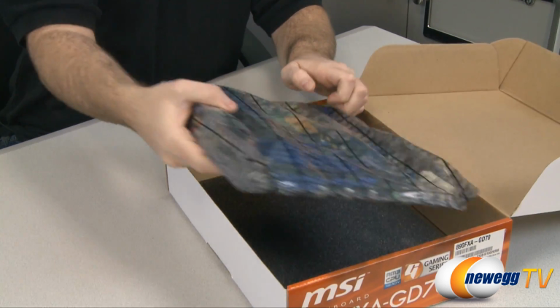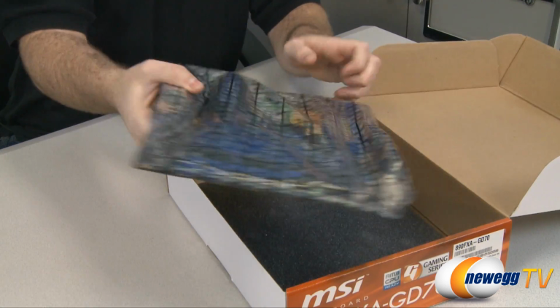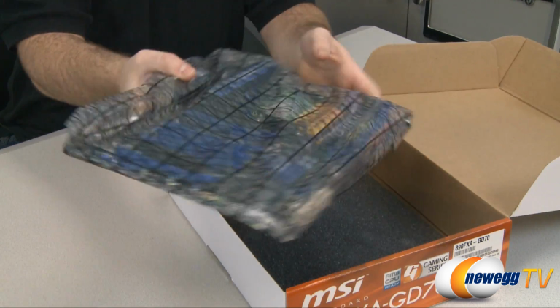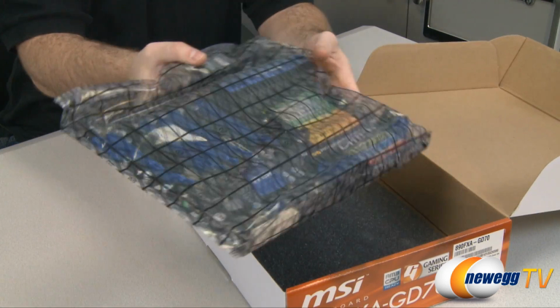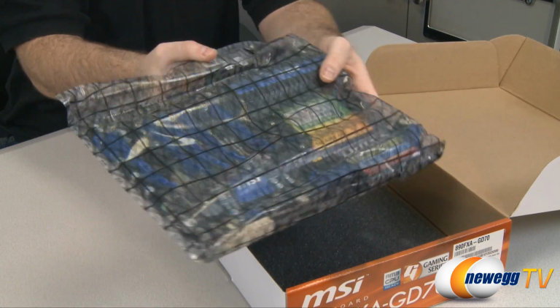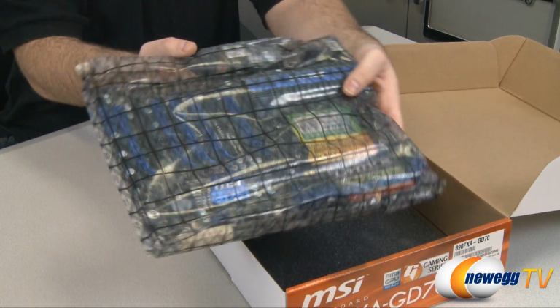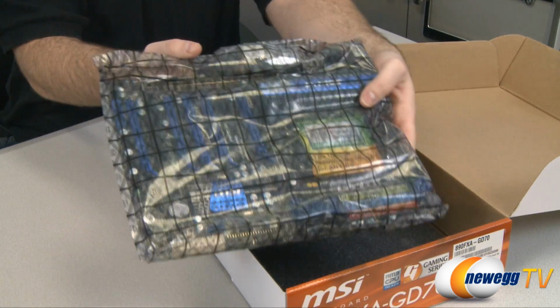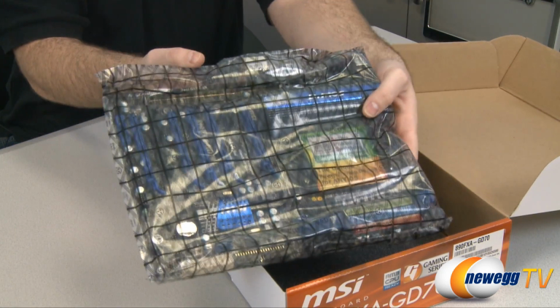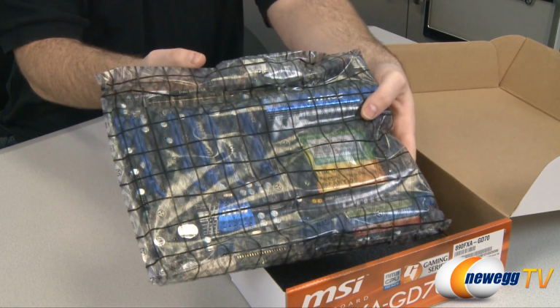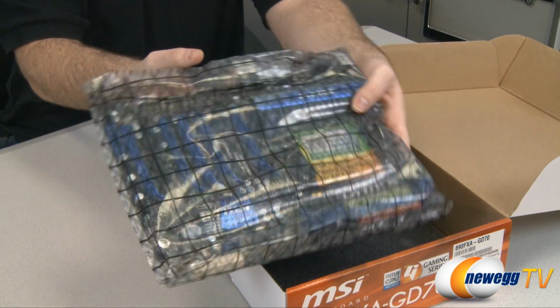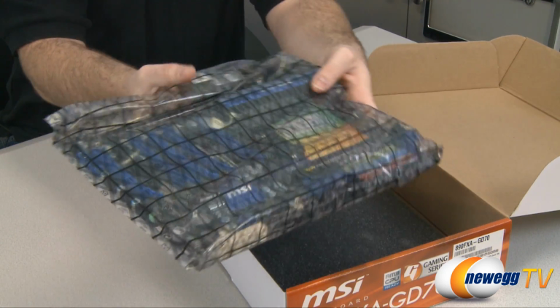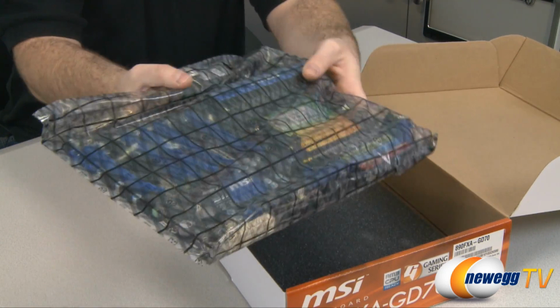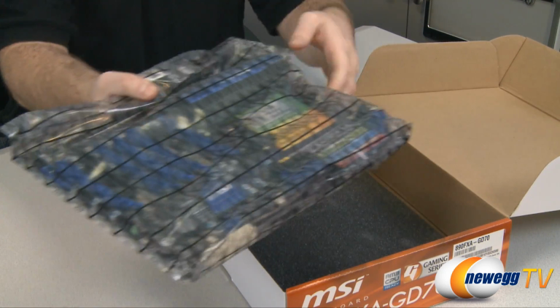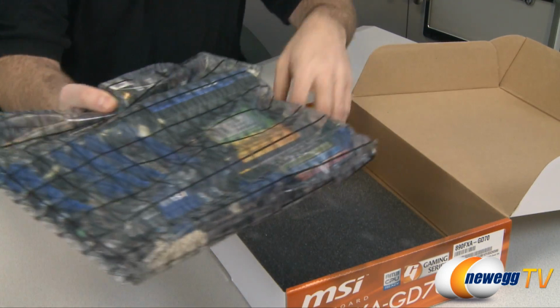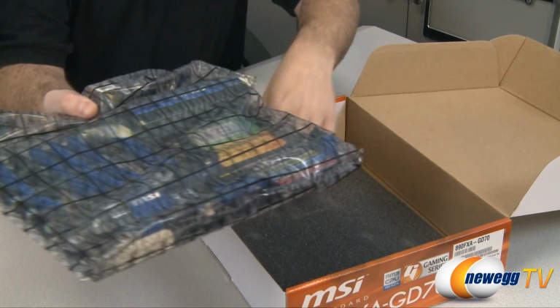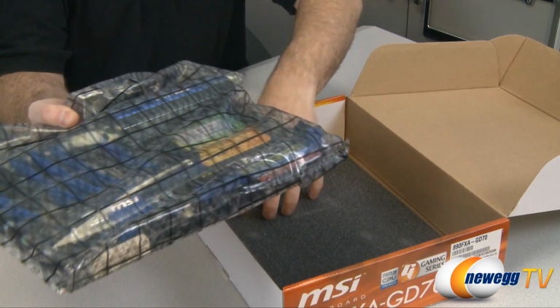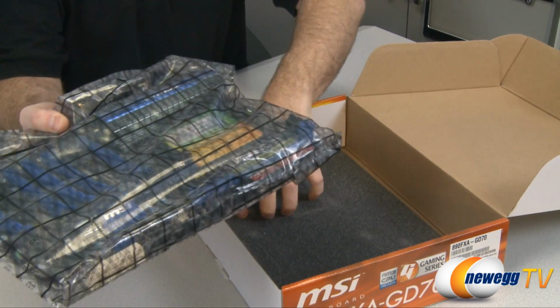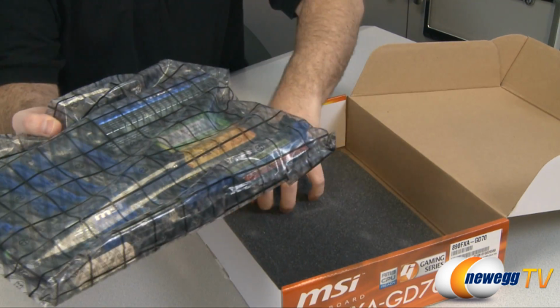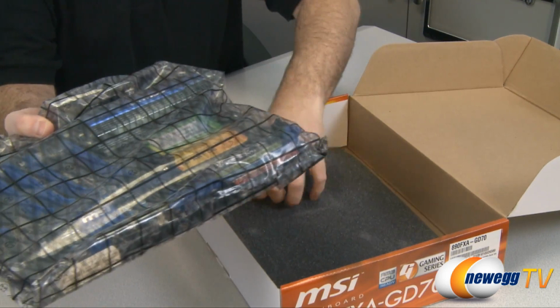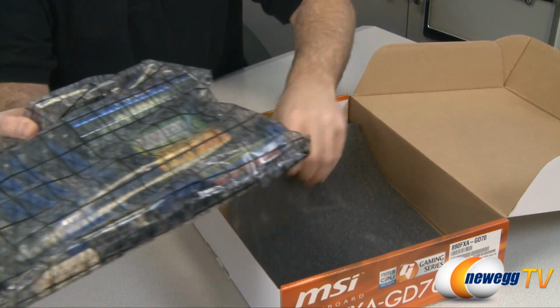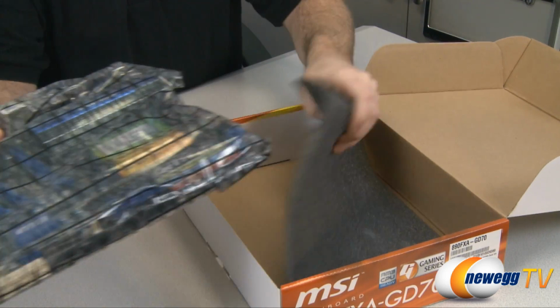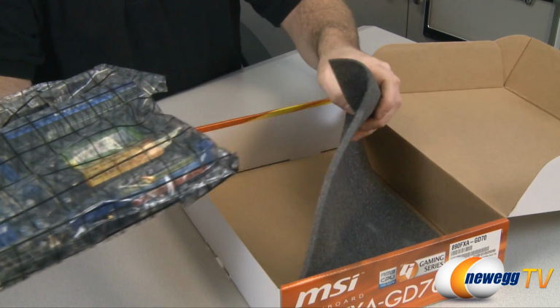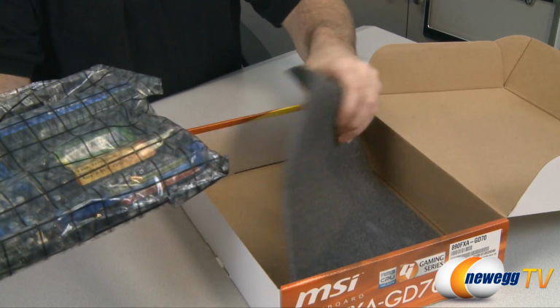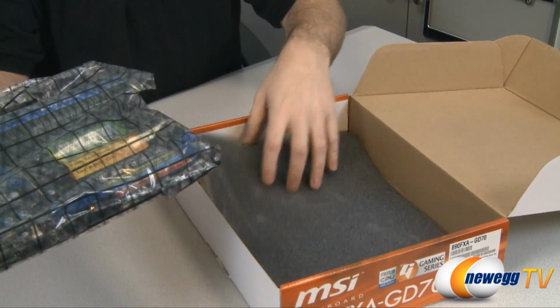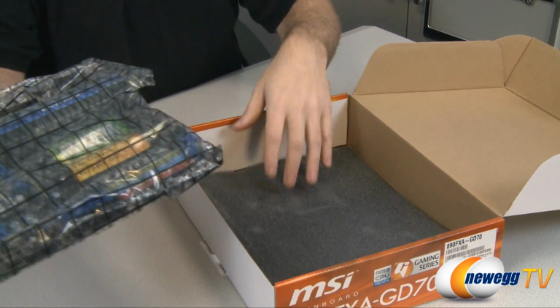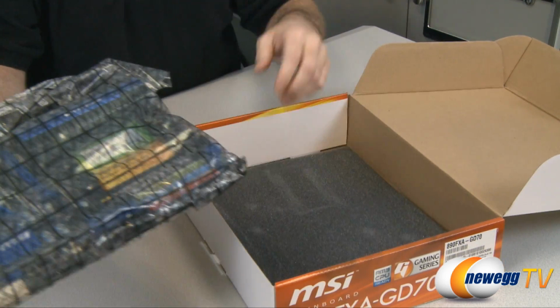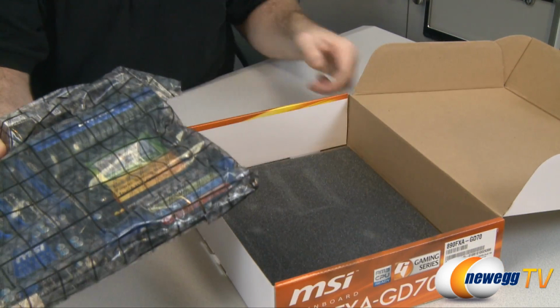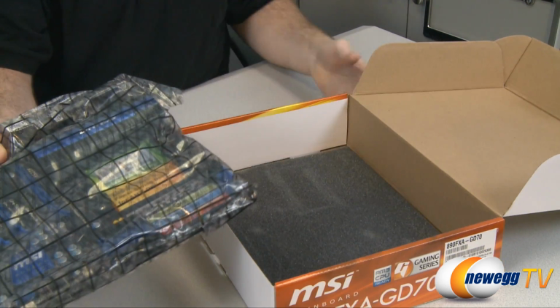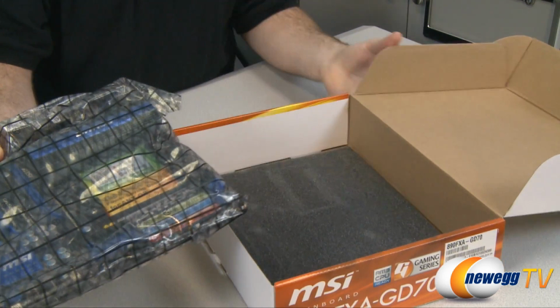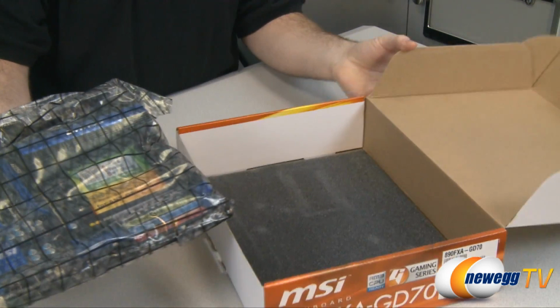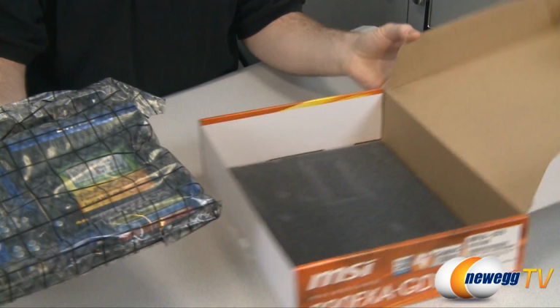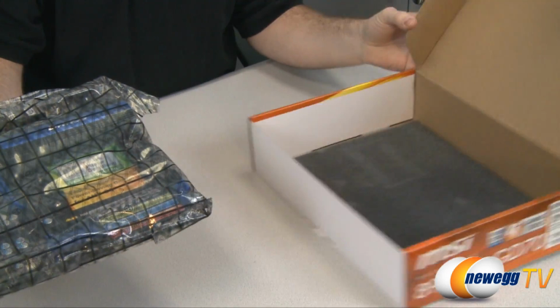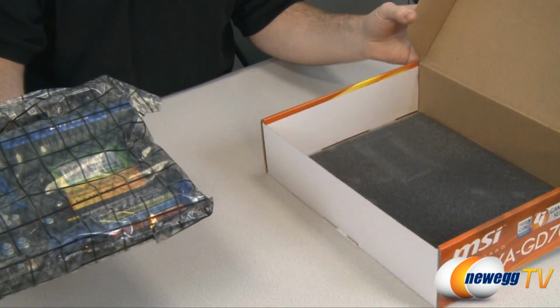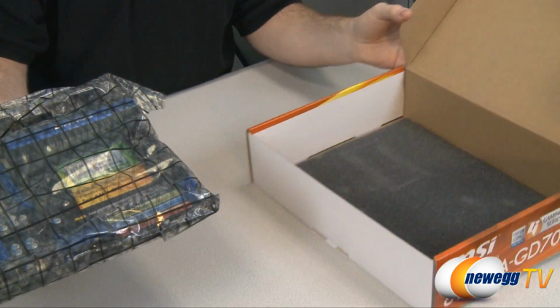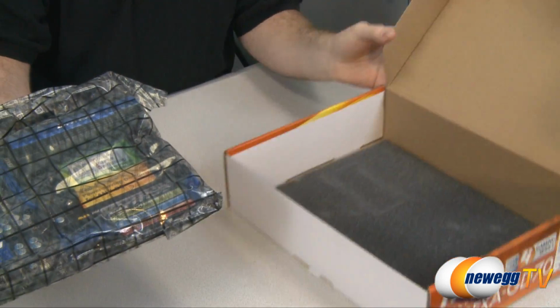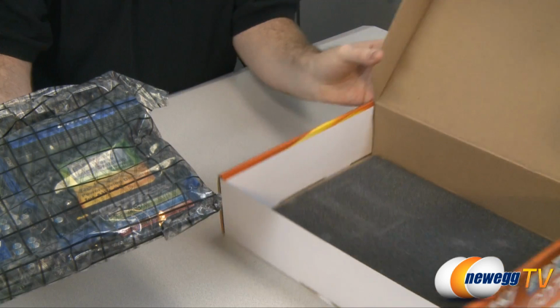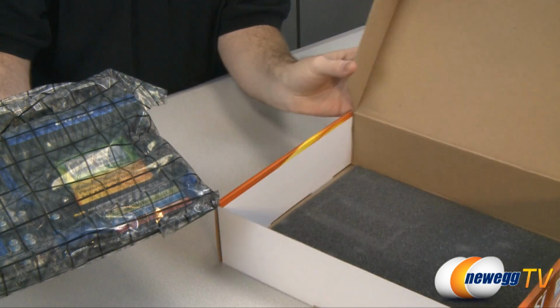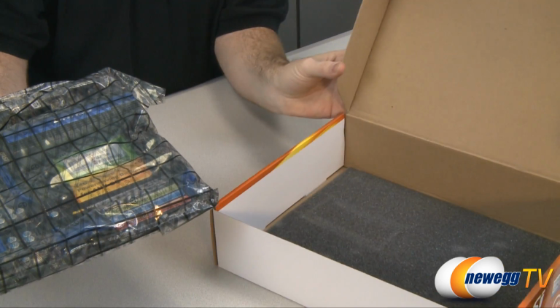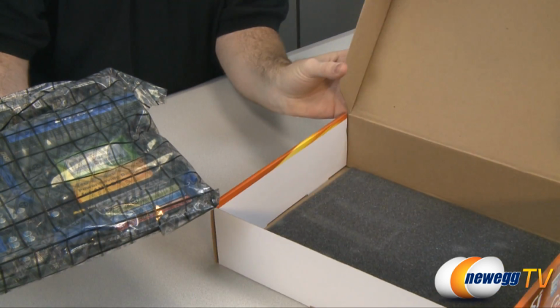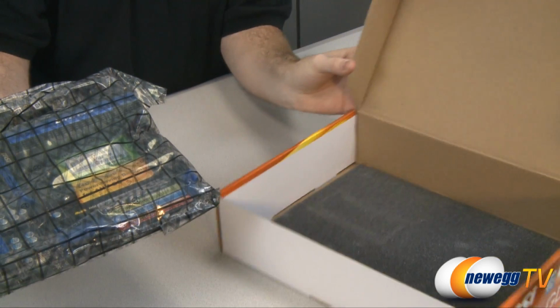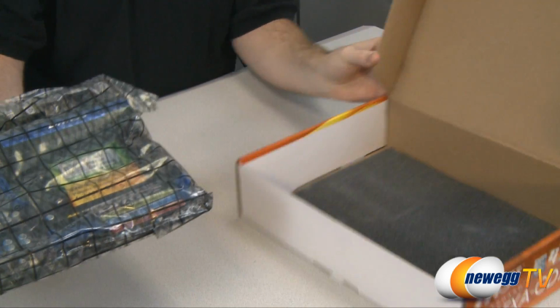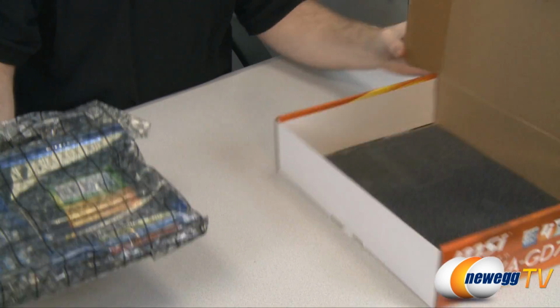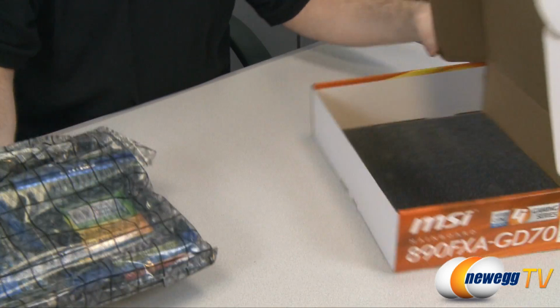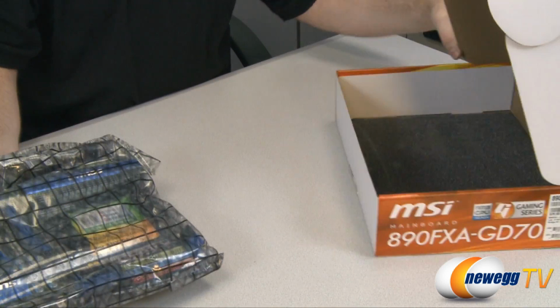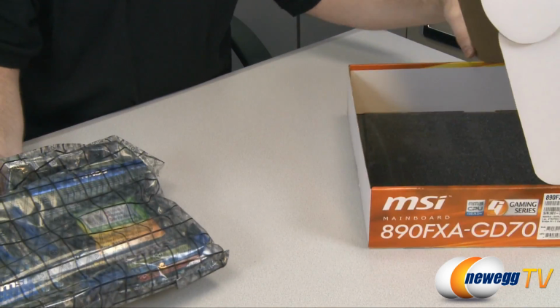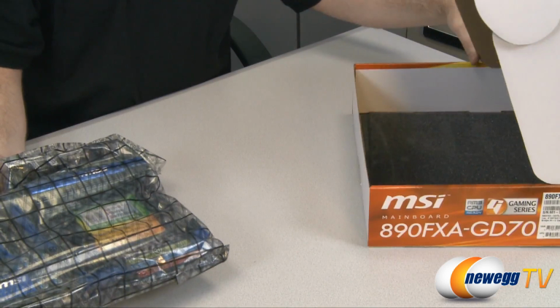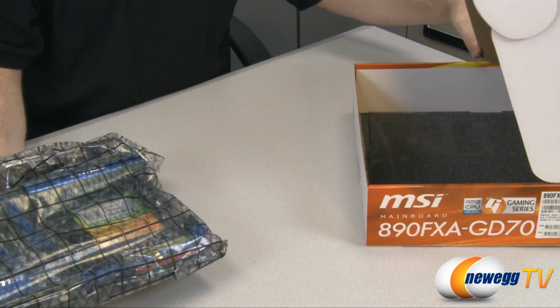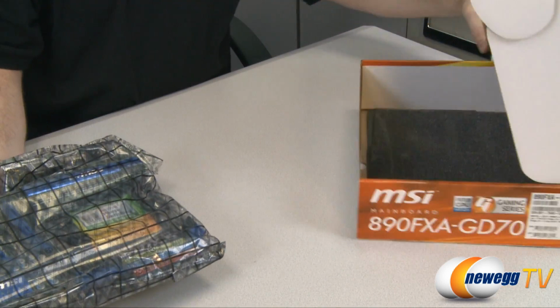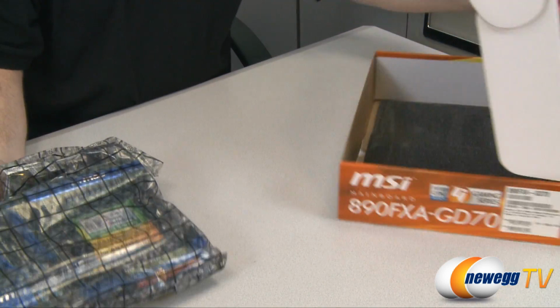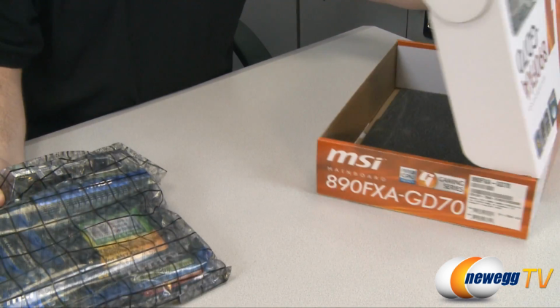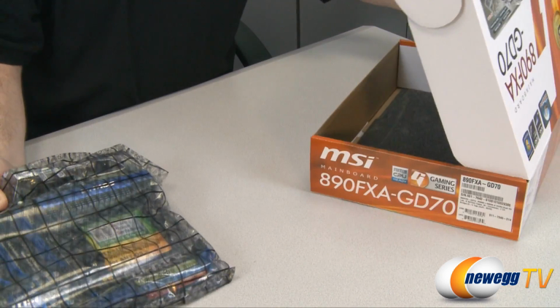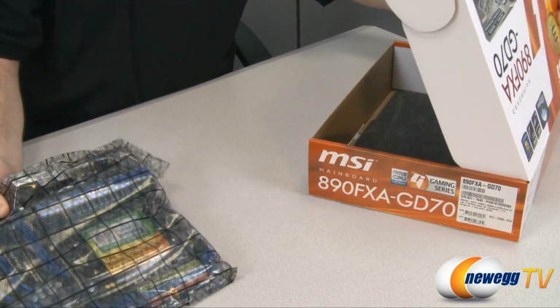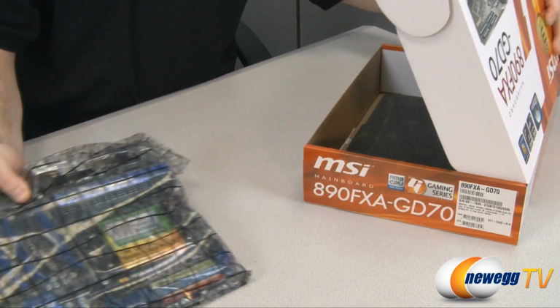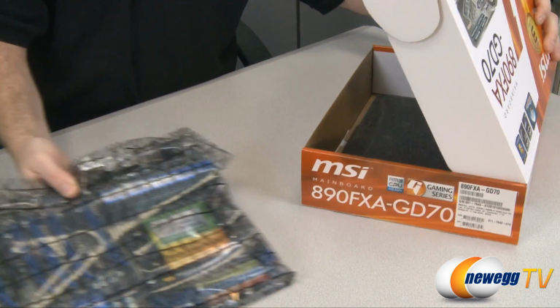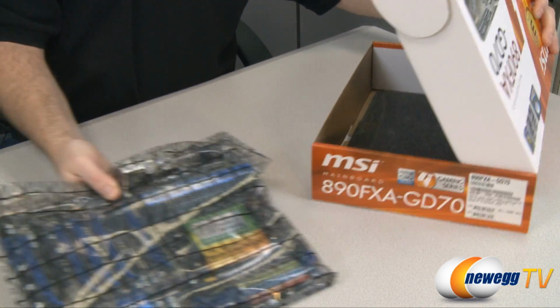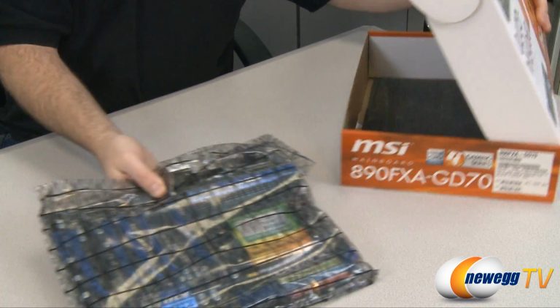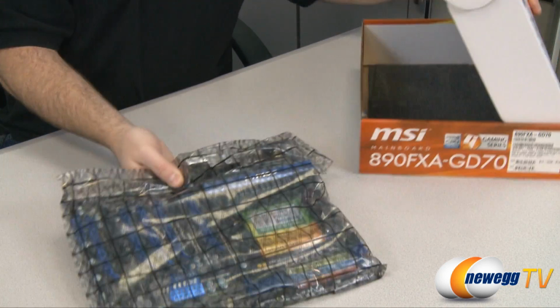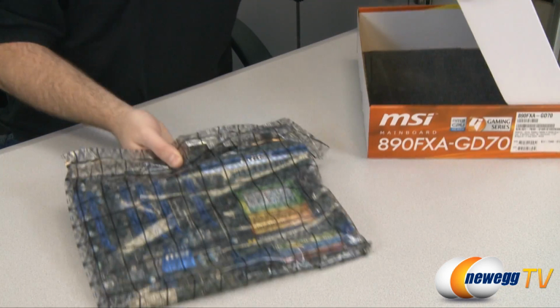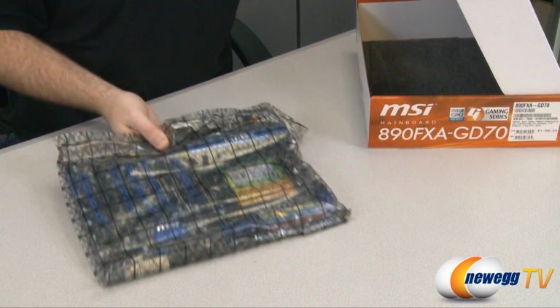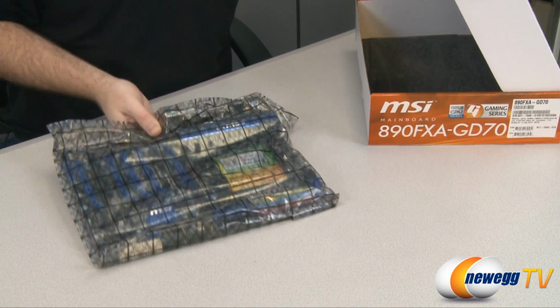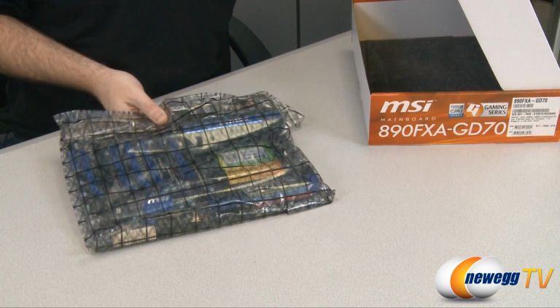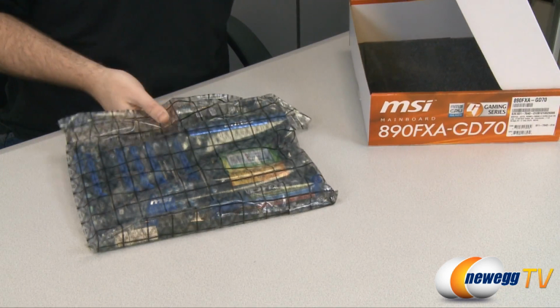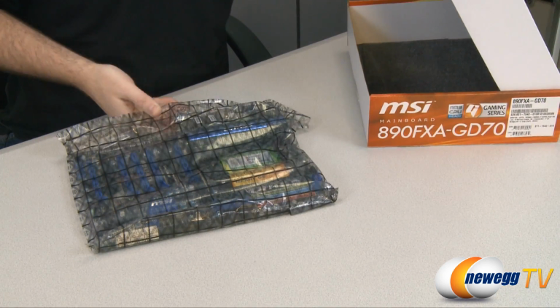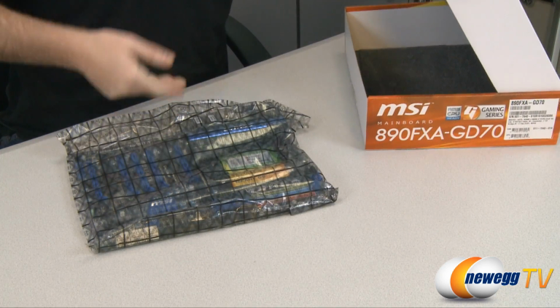Here is the motherboard itself in the anti-static packaging, and that's about all that comes in the box with the 890FXA.